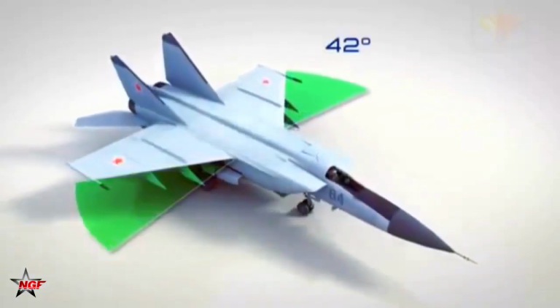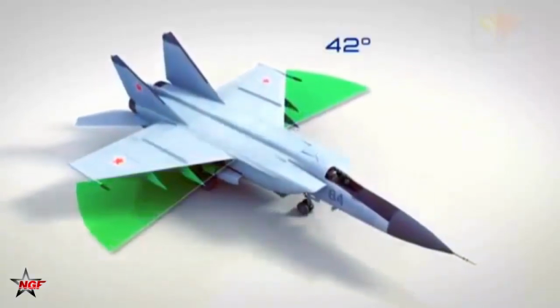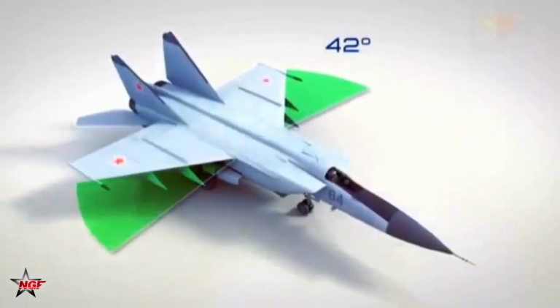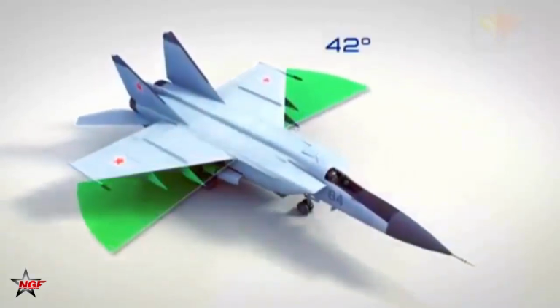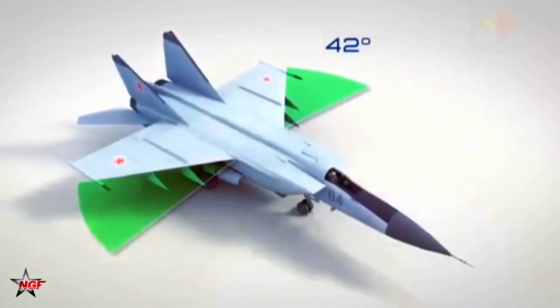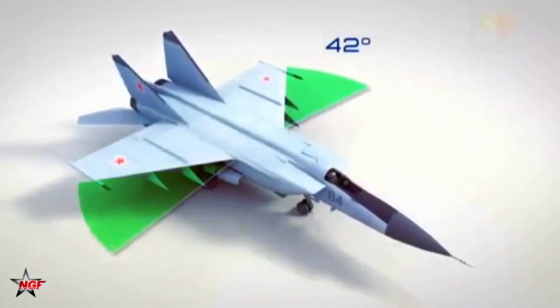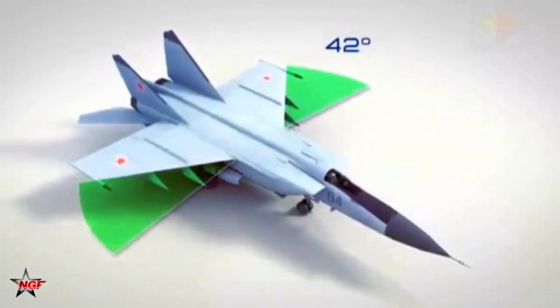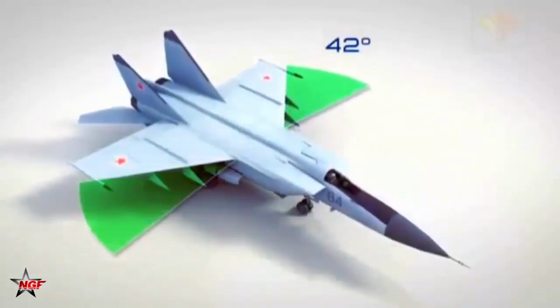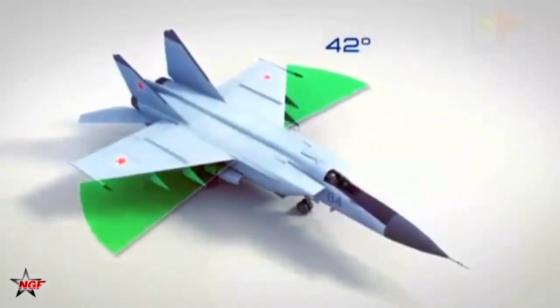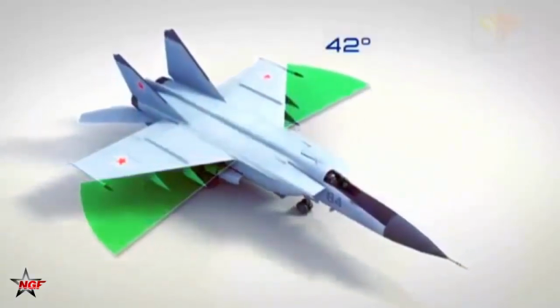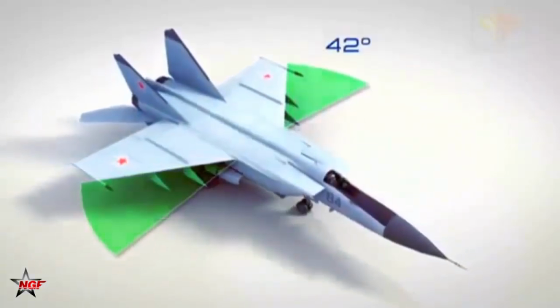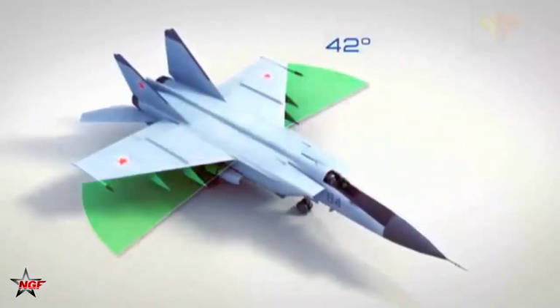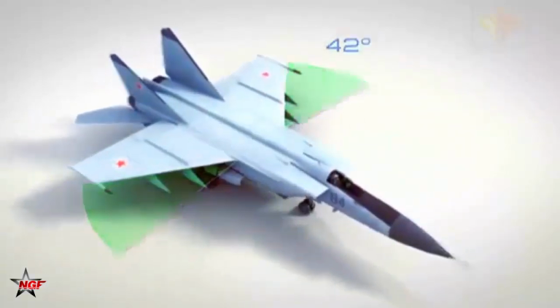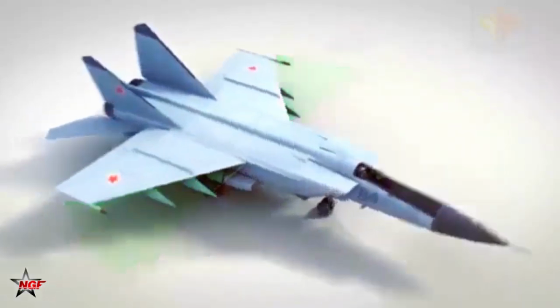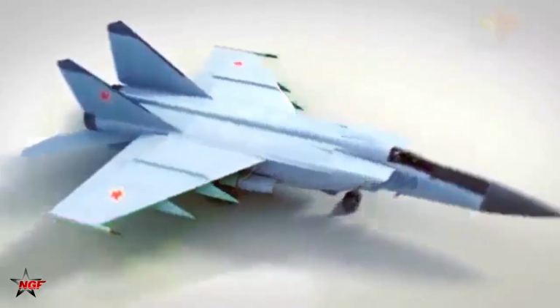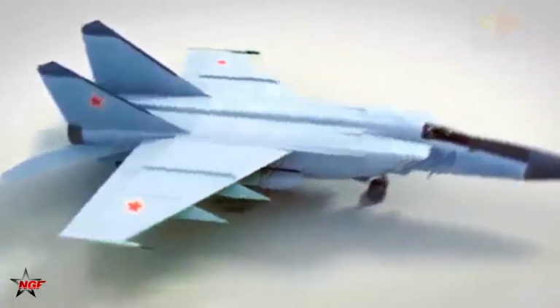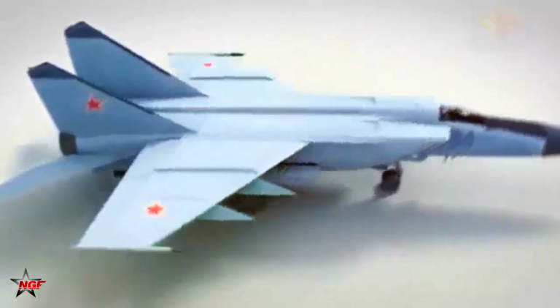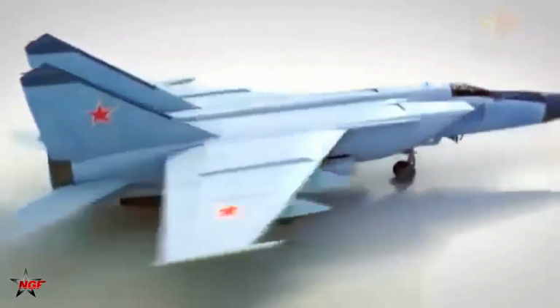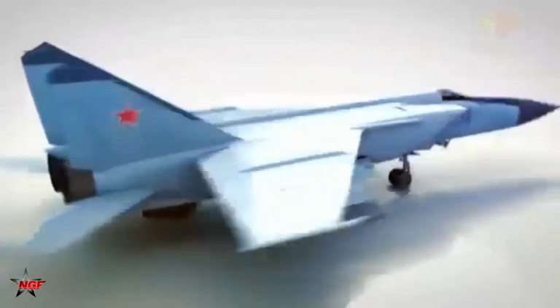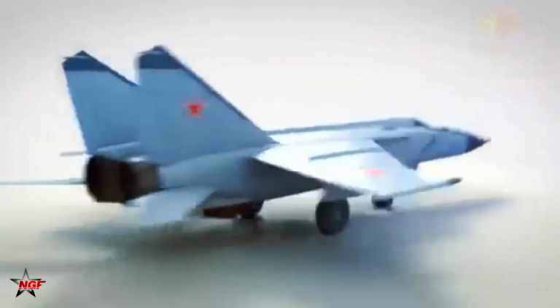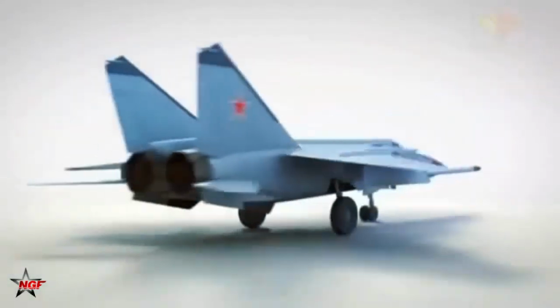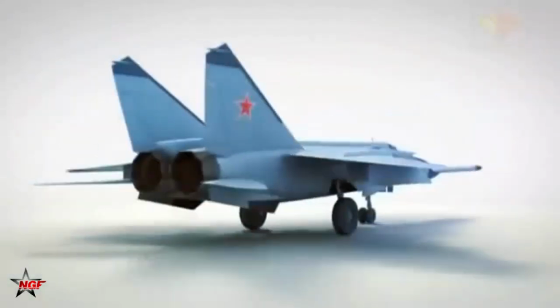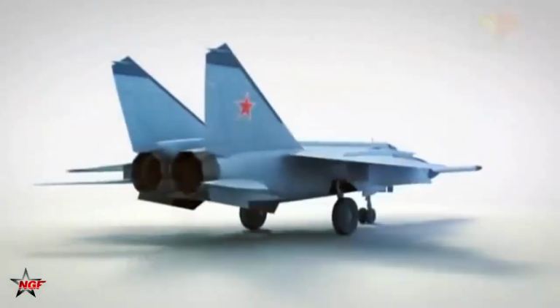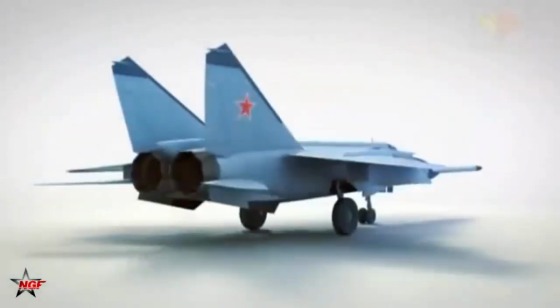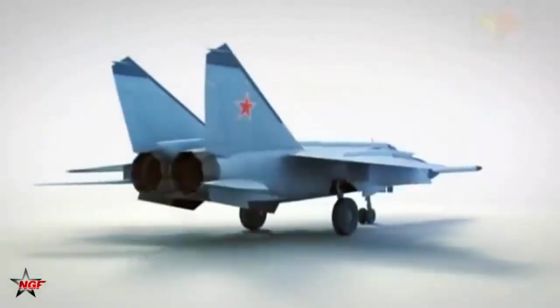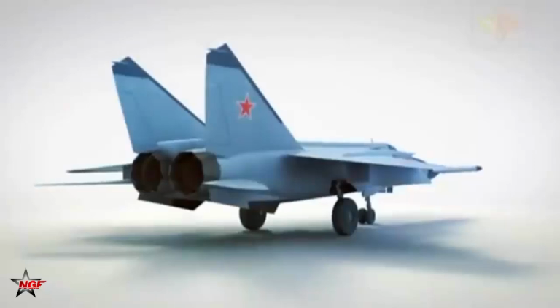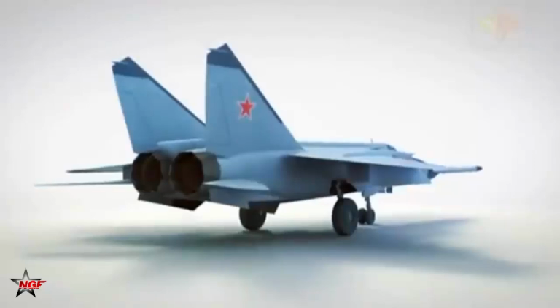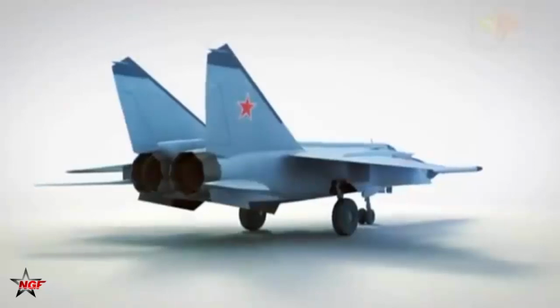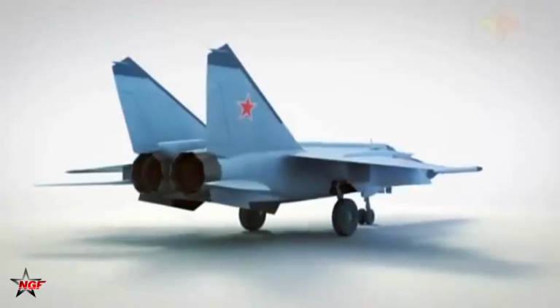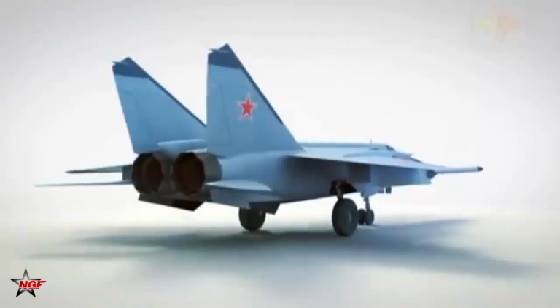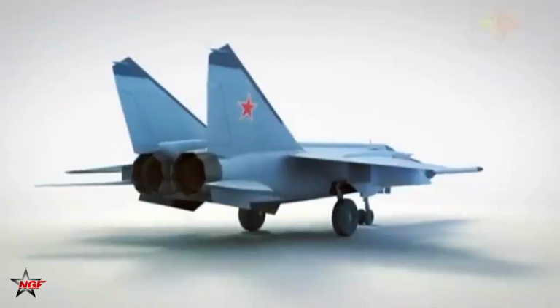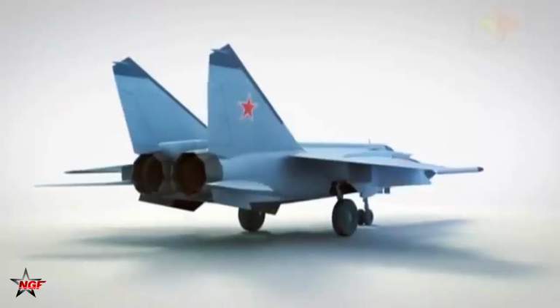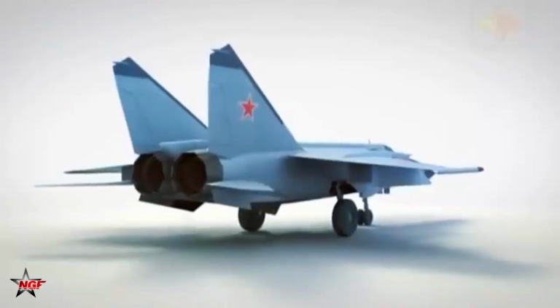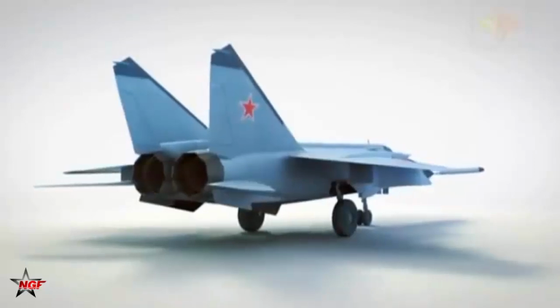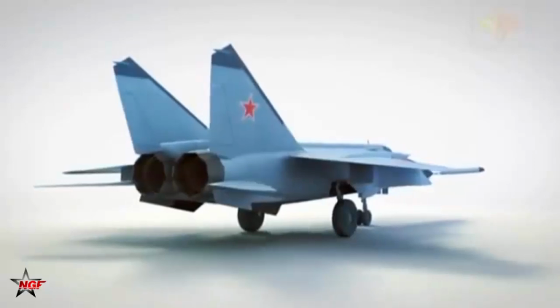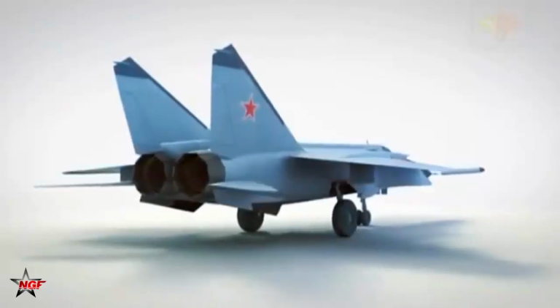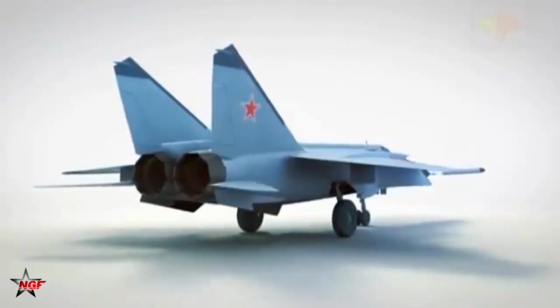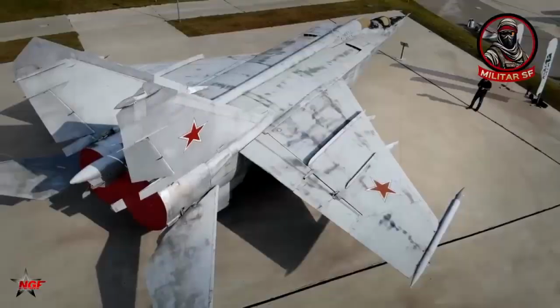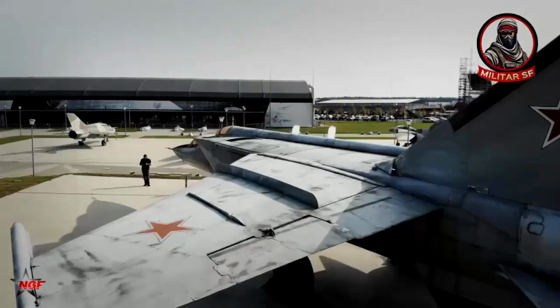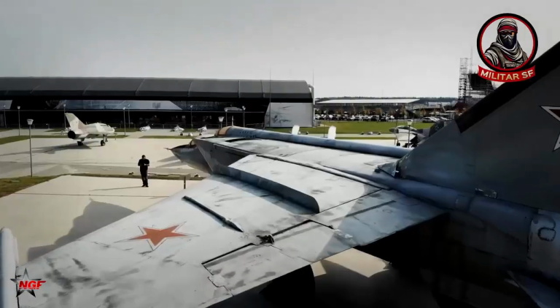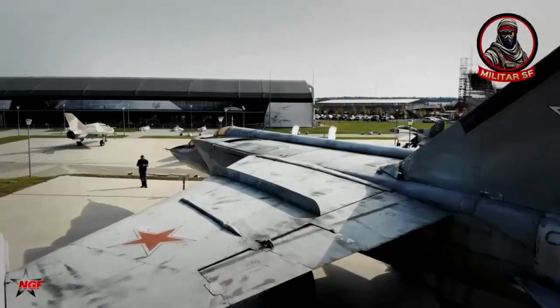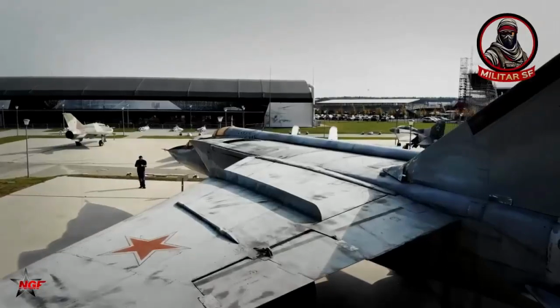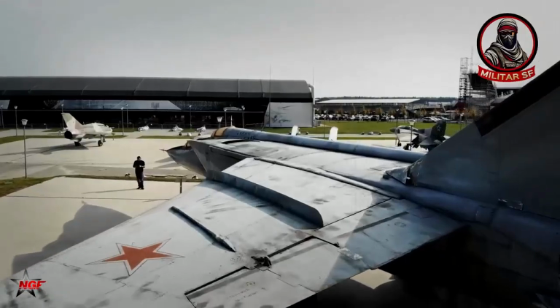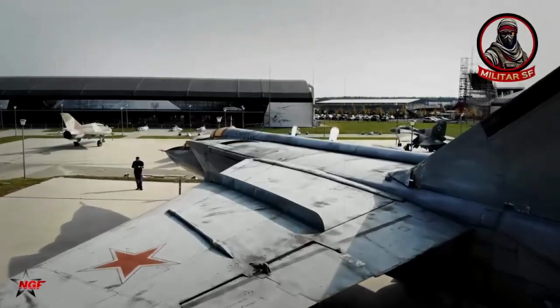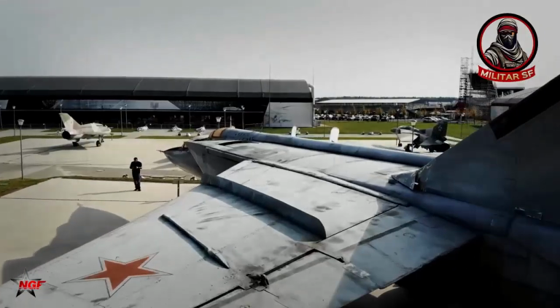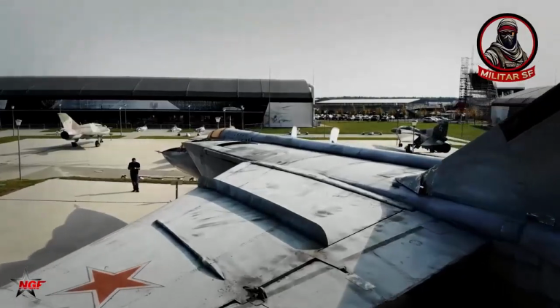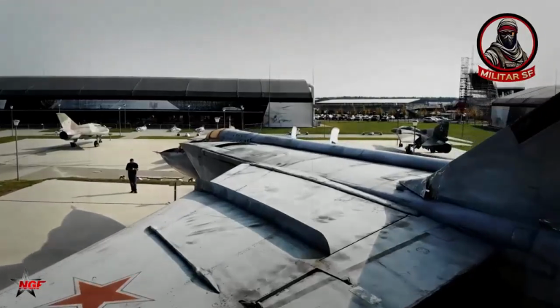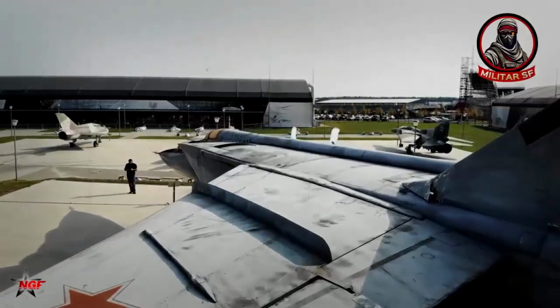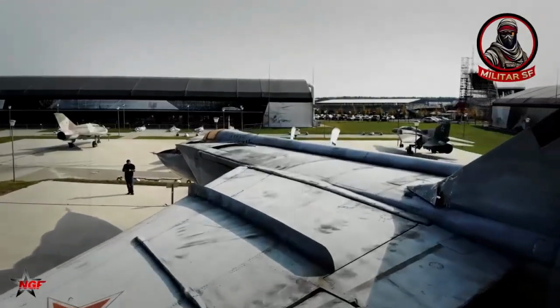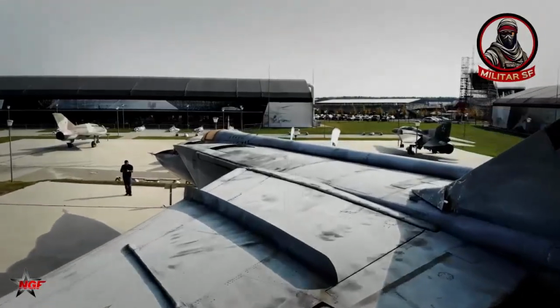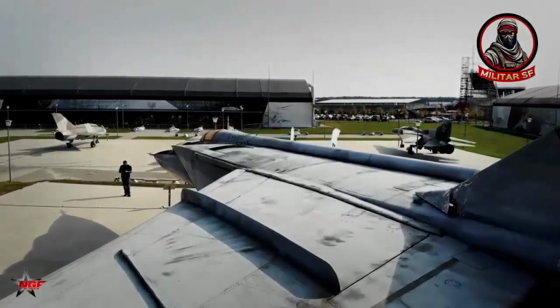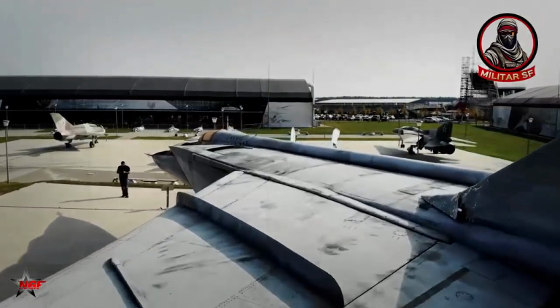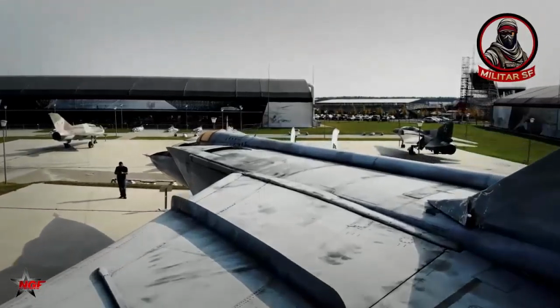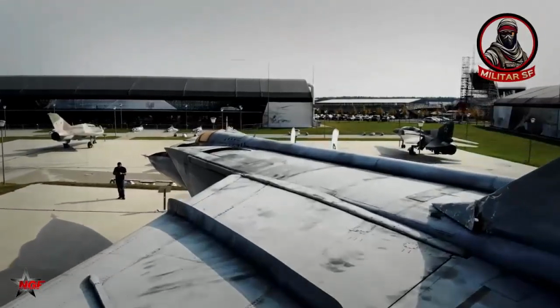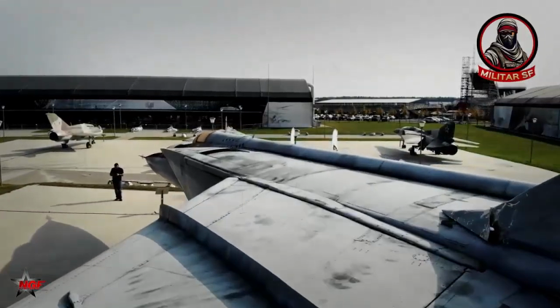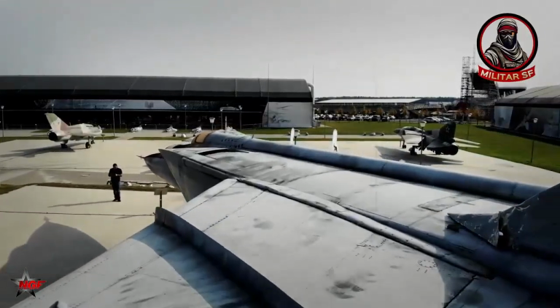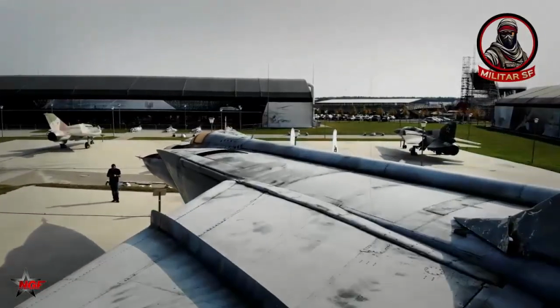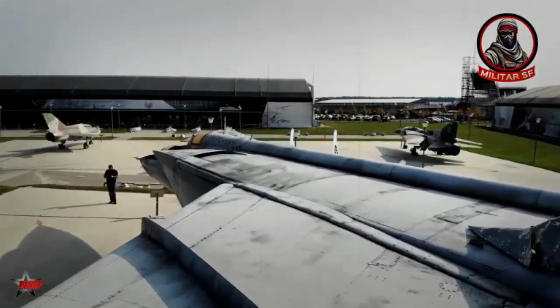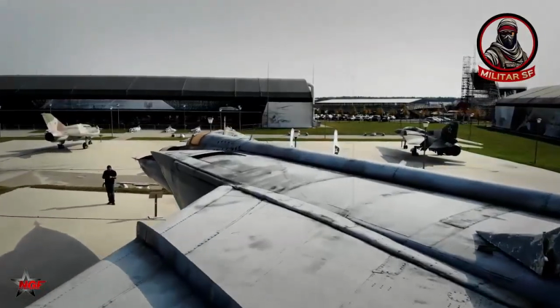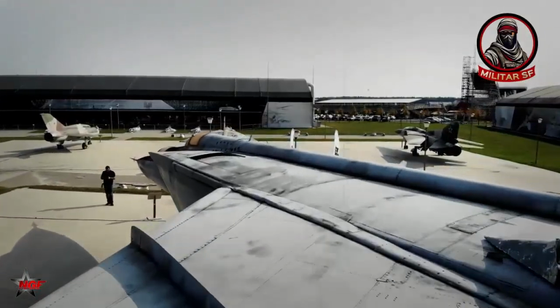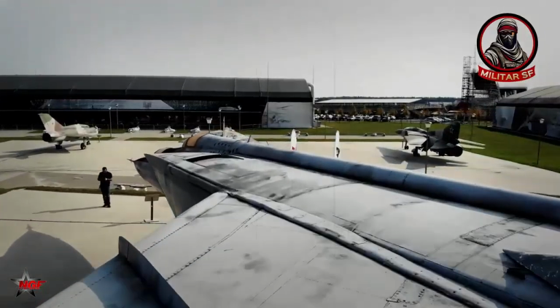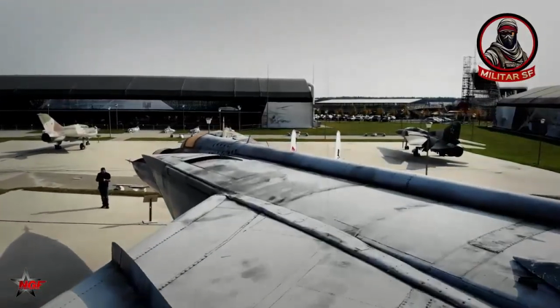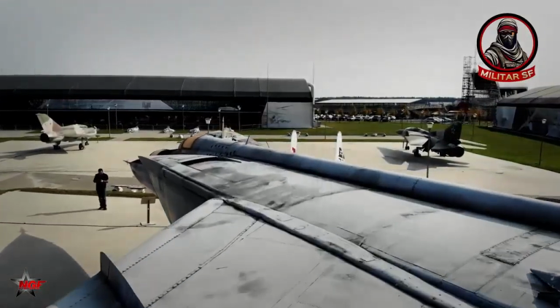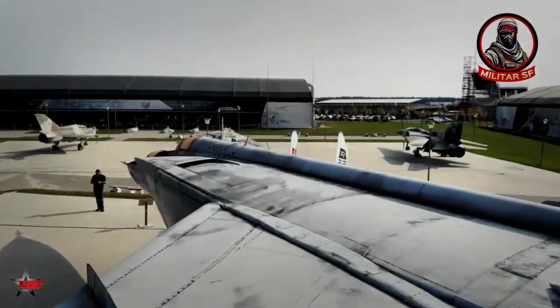The fighter's insane speeds are enabled by its high-performance engines, aerodynamic design, and steel hull, which make it more heat-resistant.